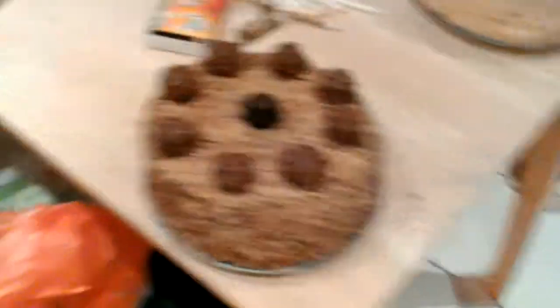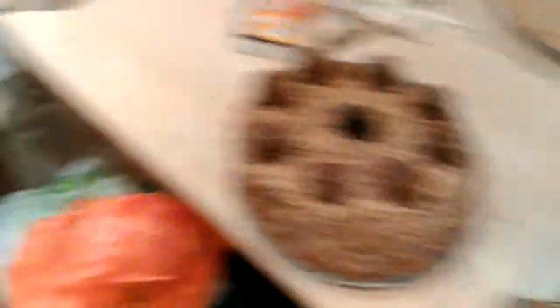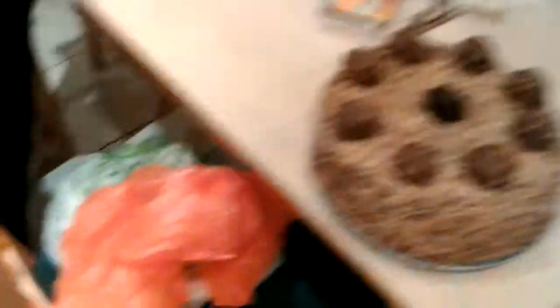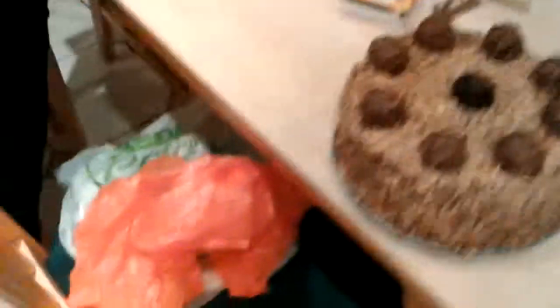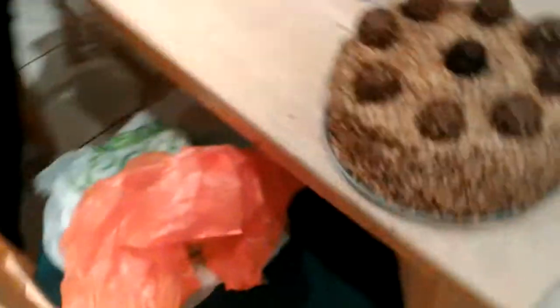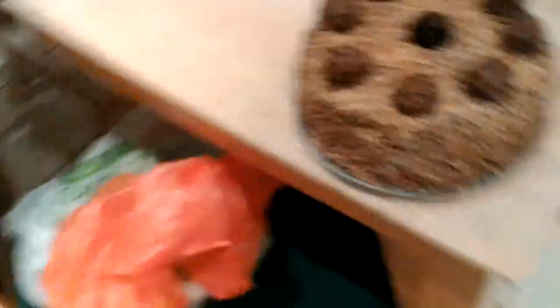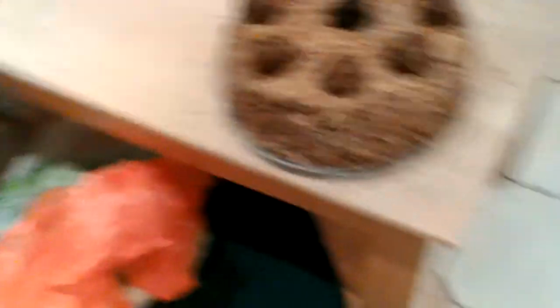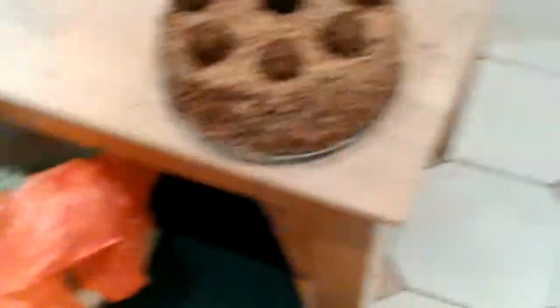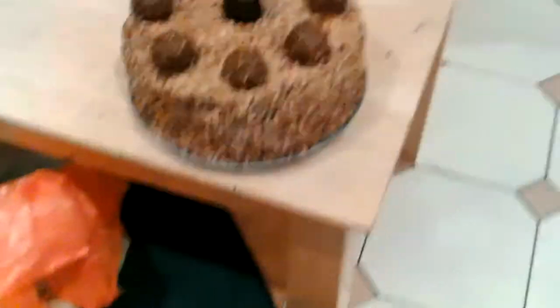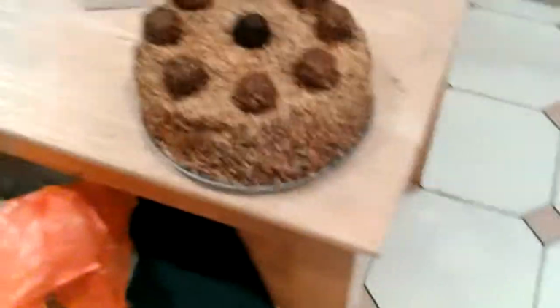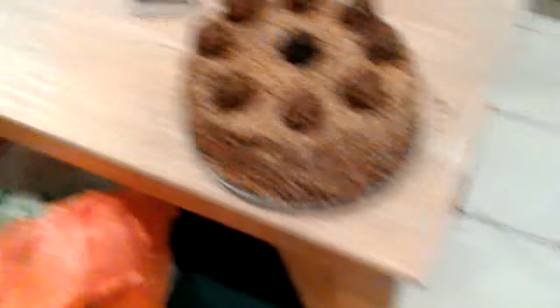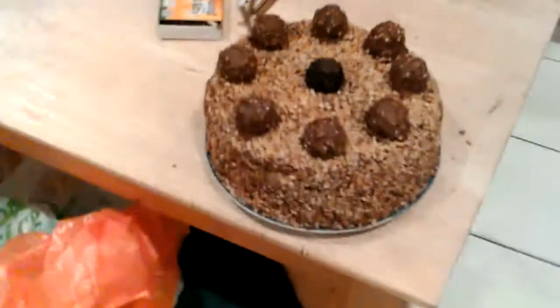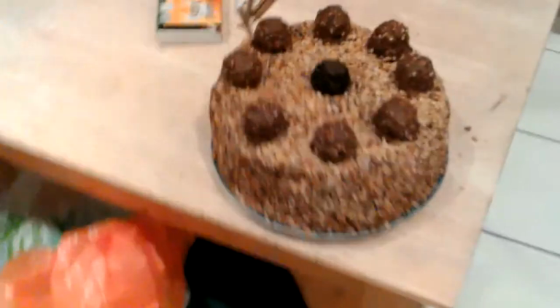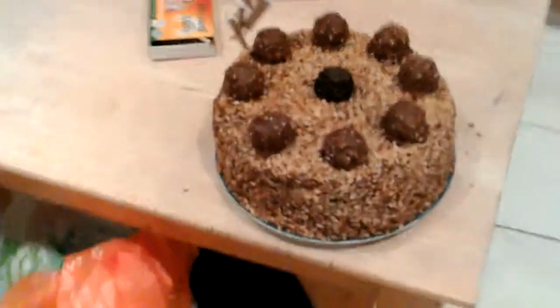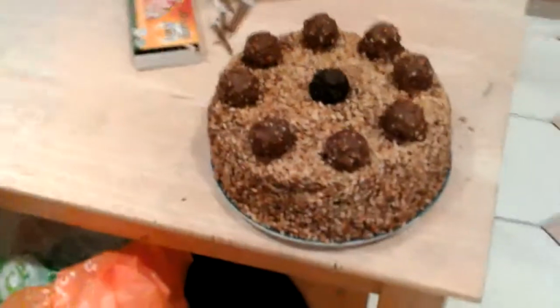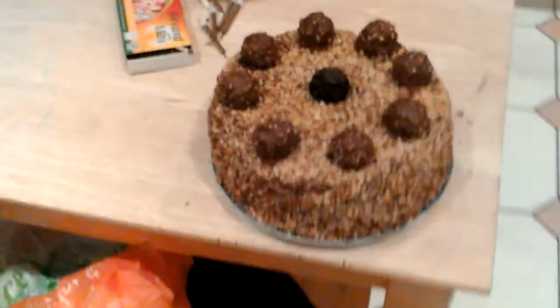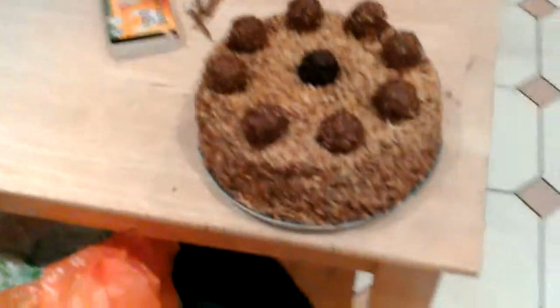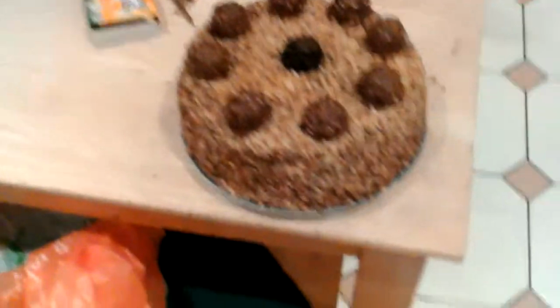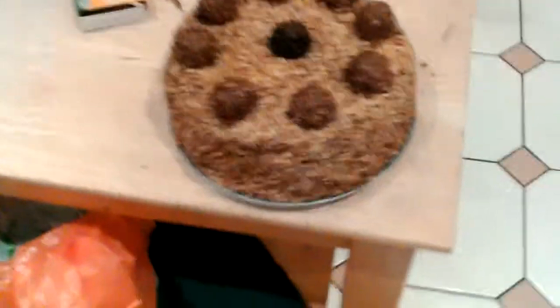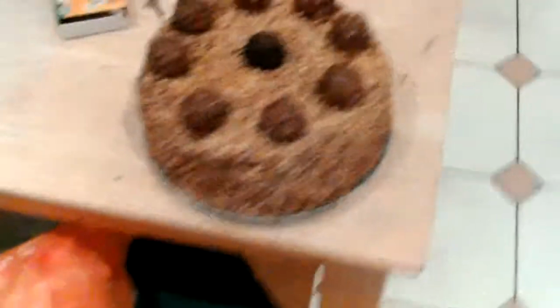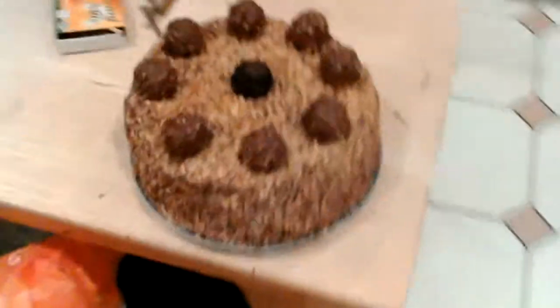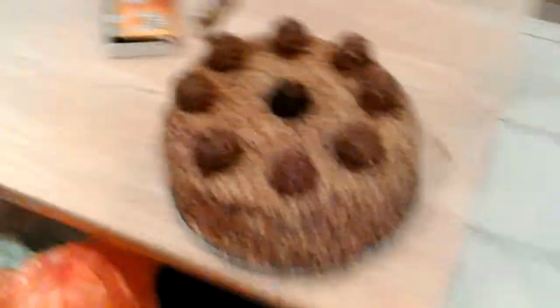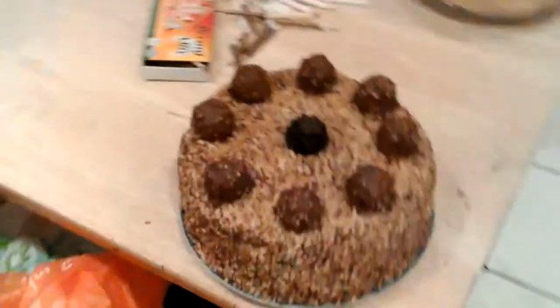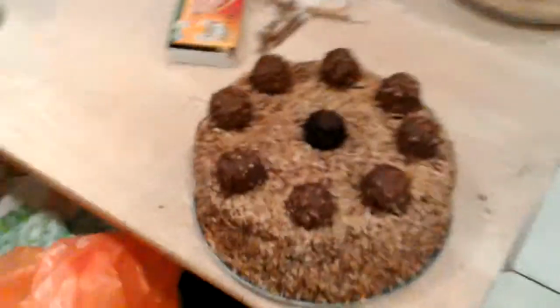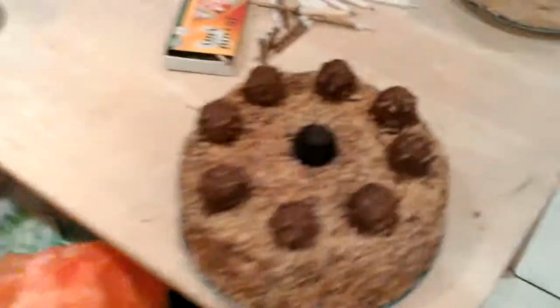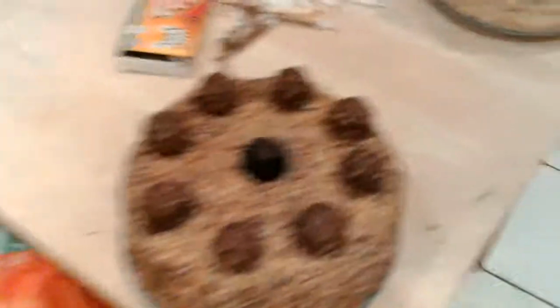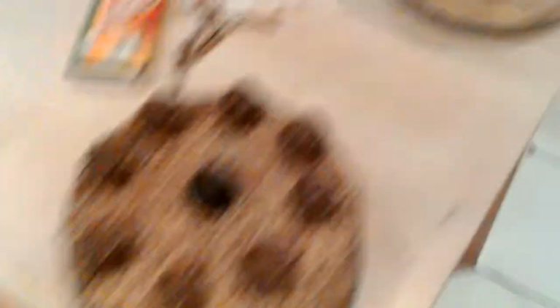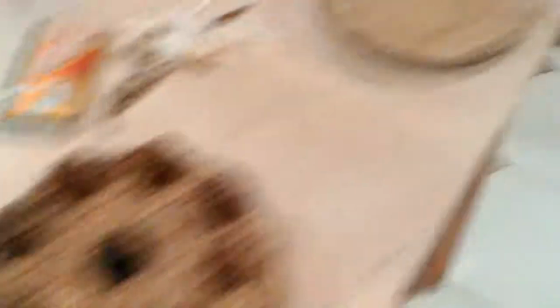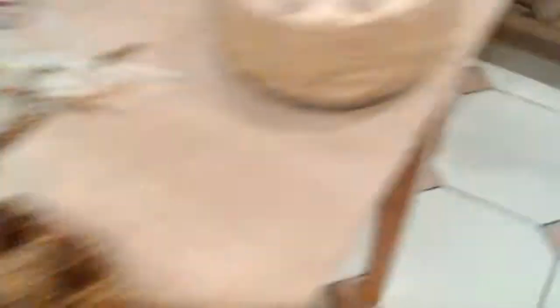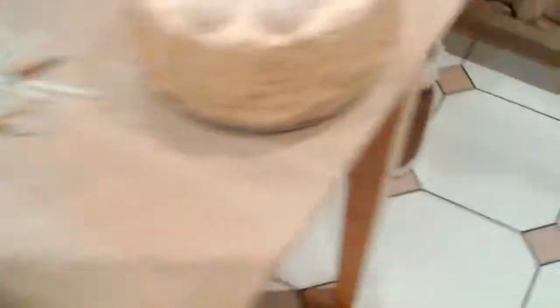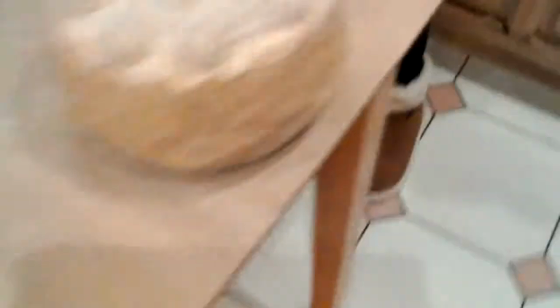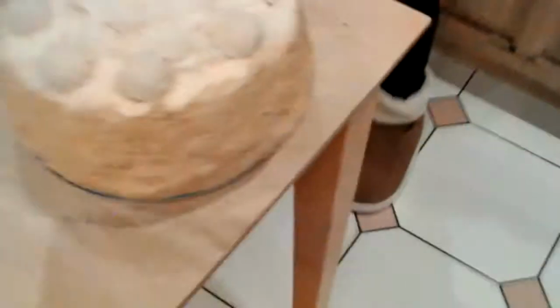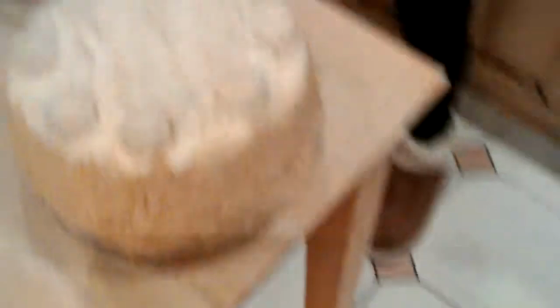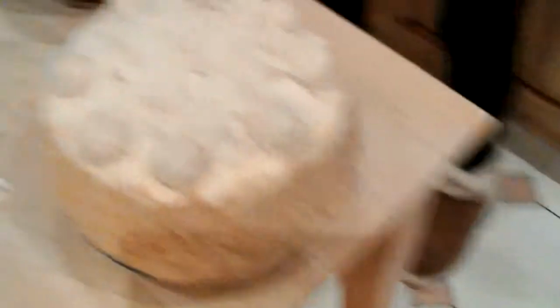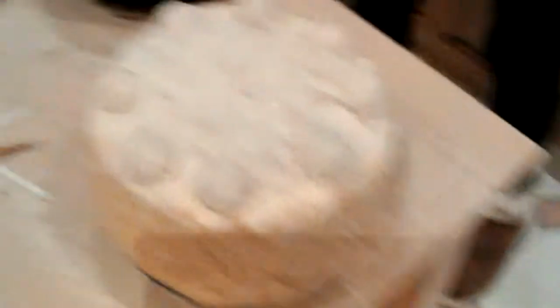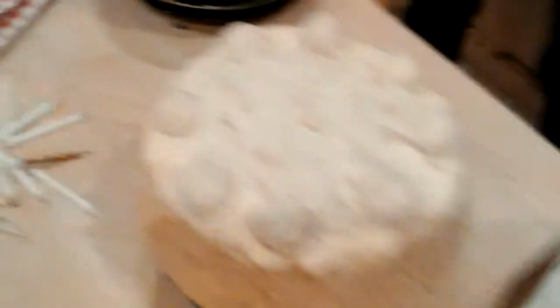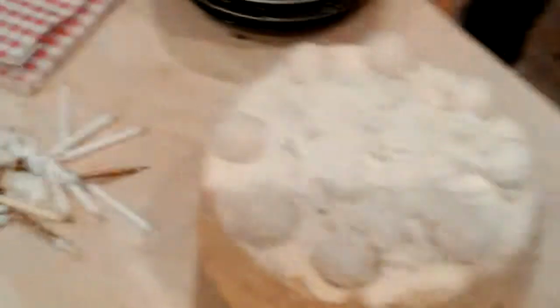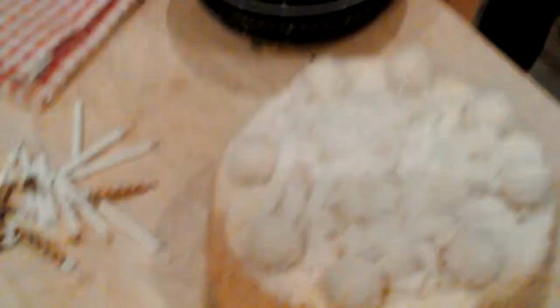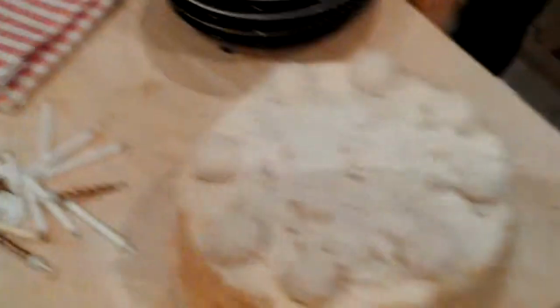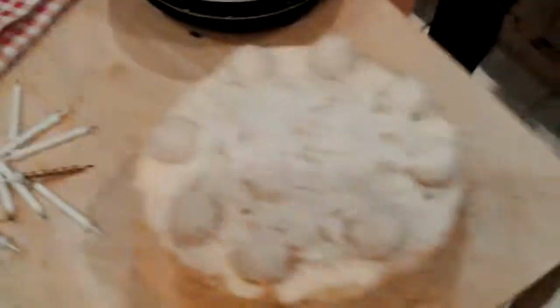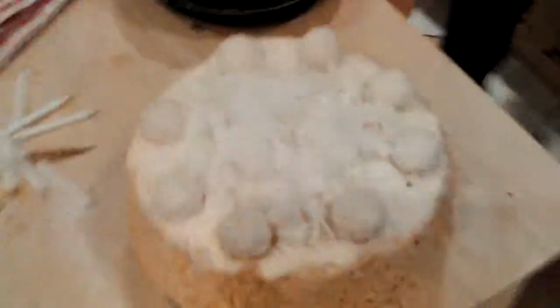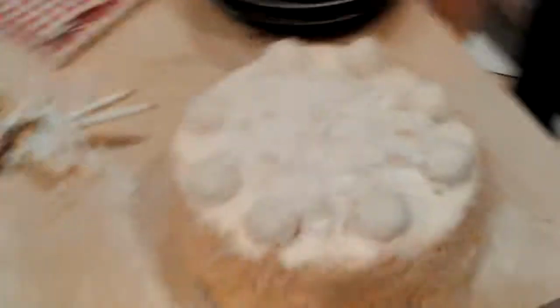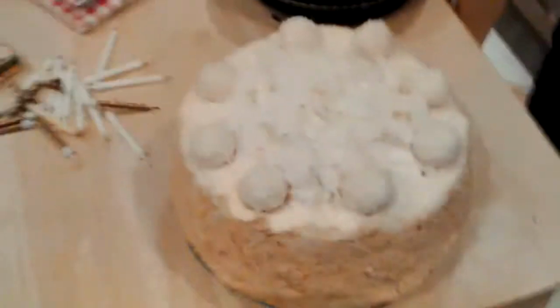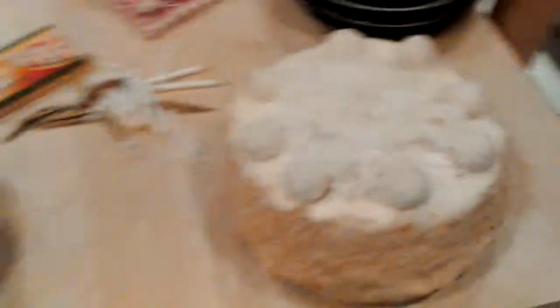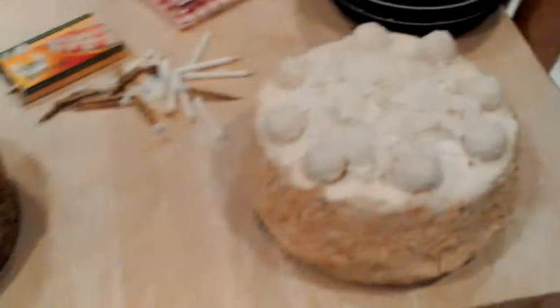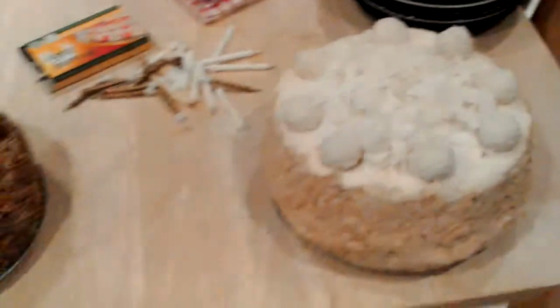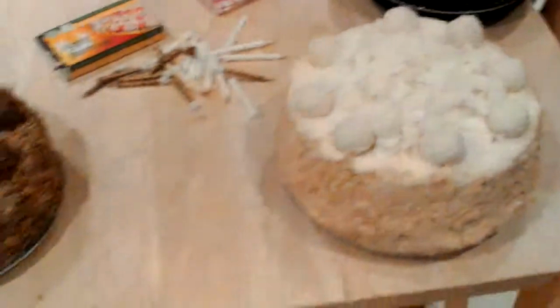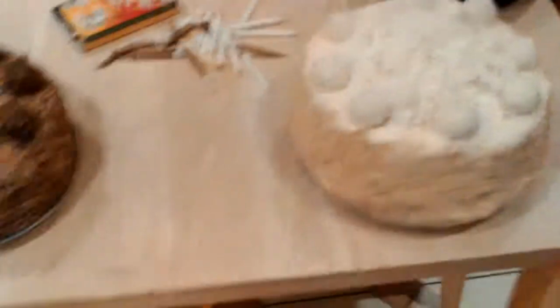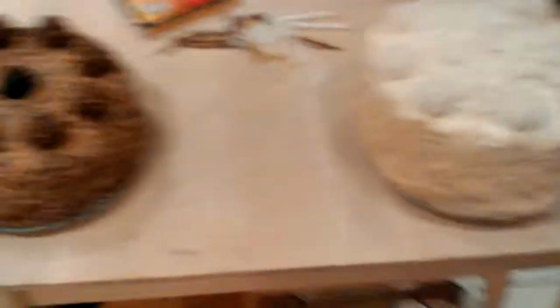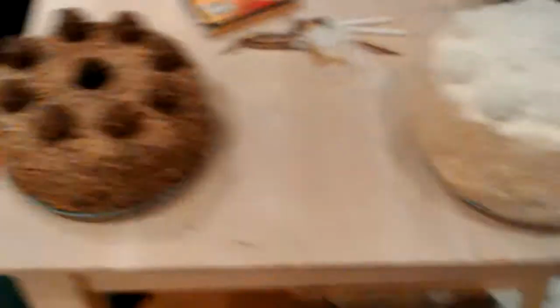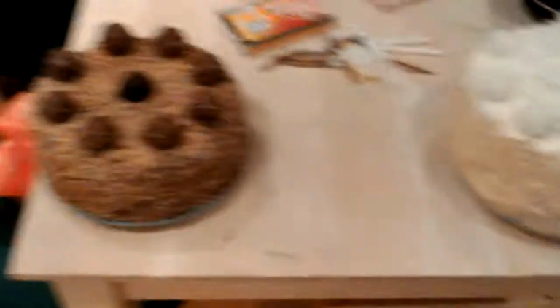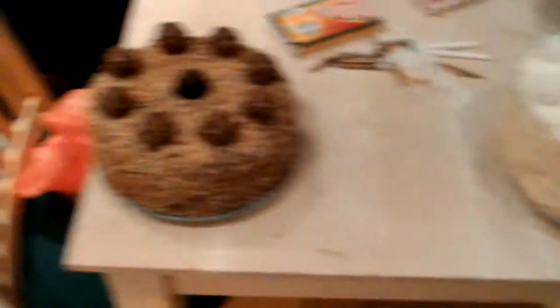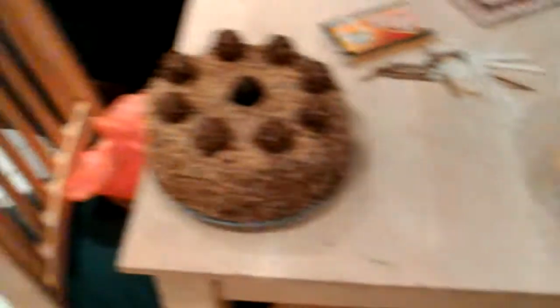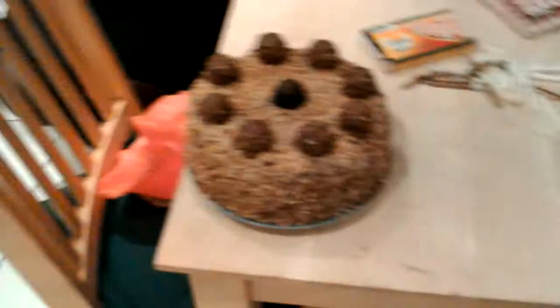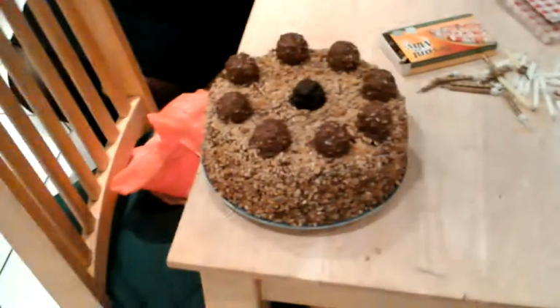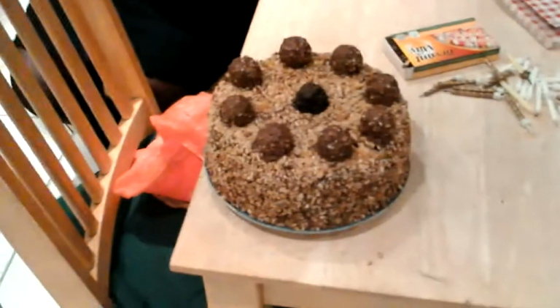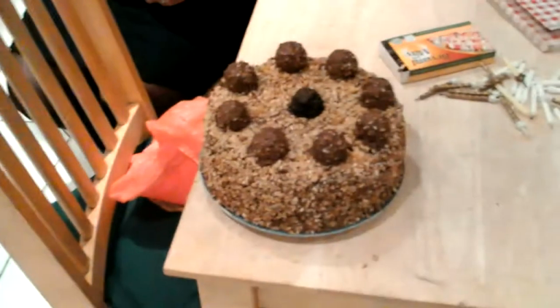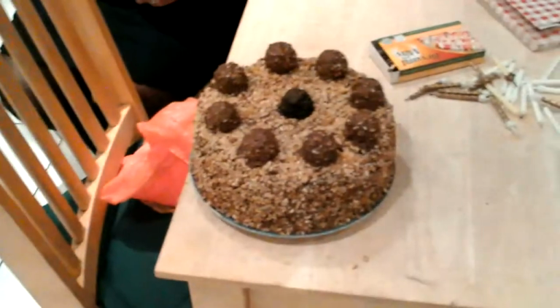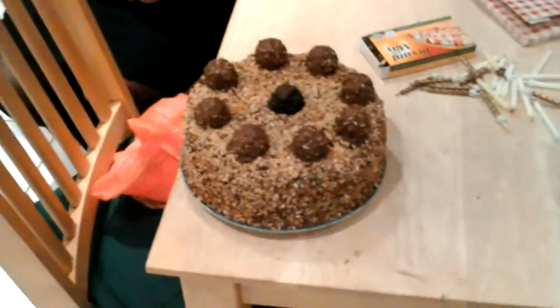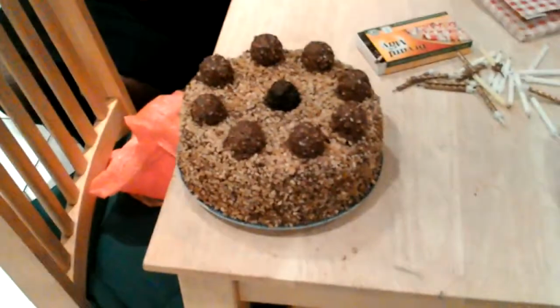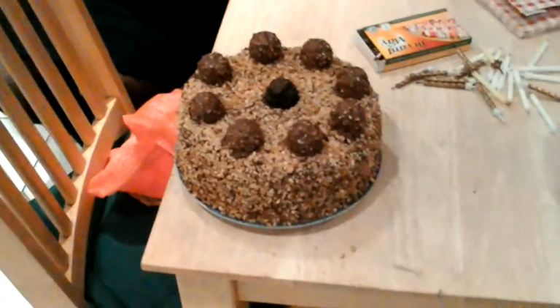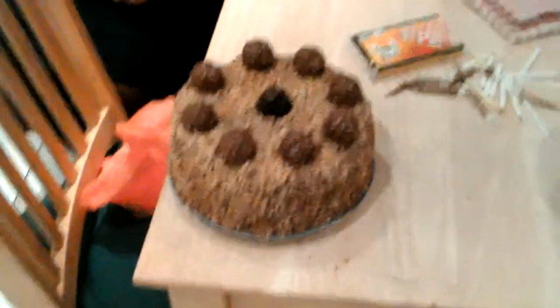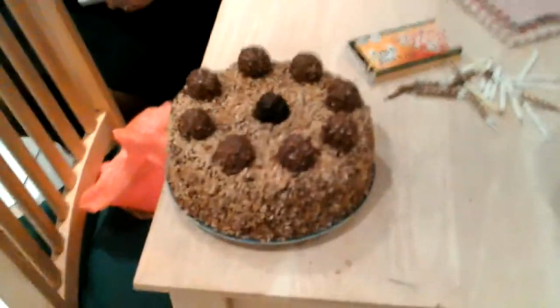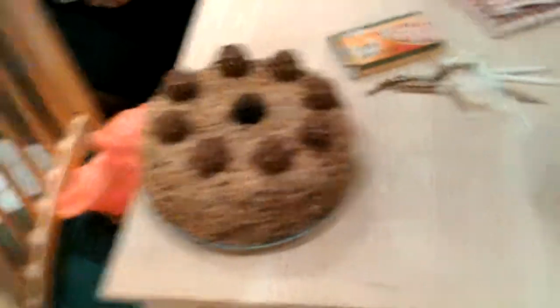There's hazelnuts on the outside of that one, and almonds and wafers on the other one. Who made that for you? Auntie Jenny.